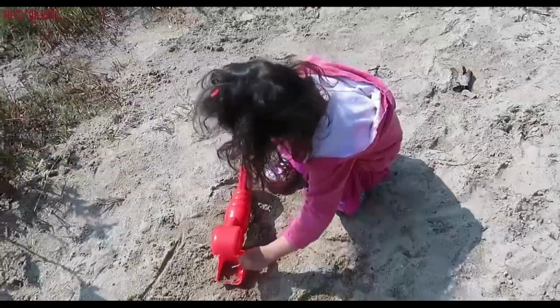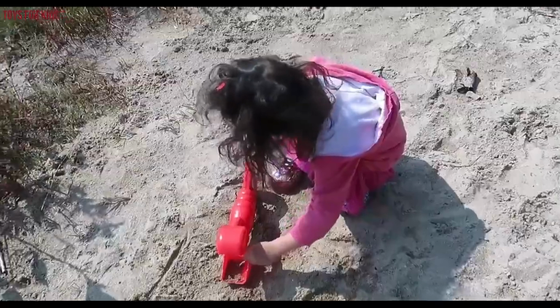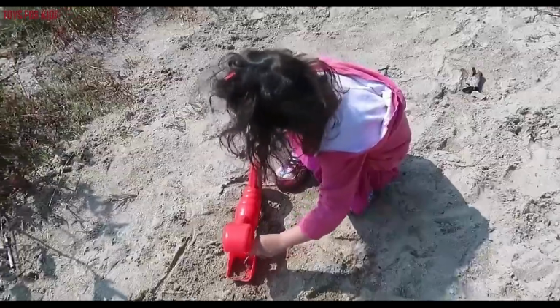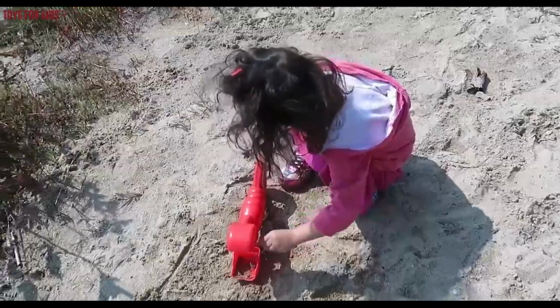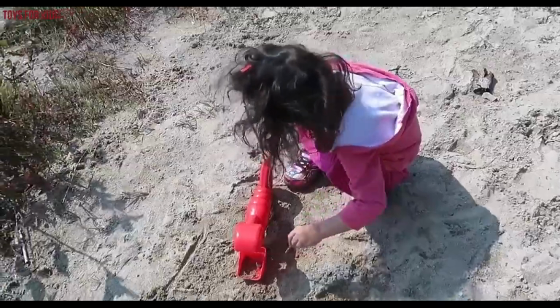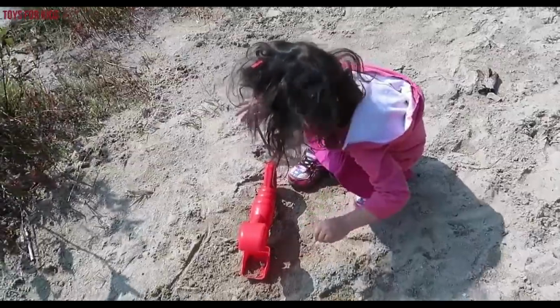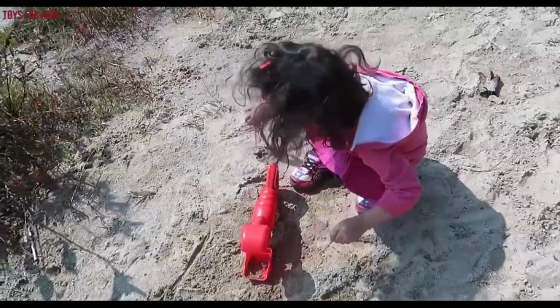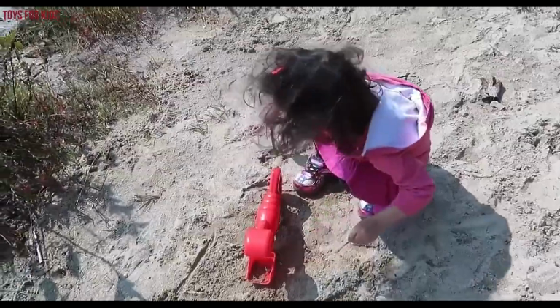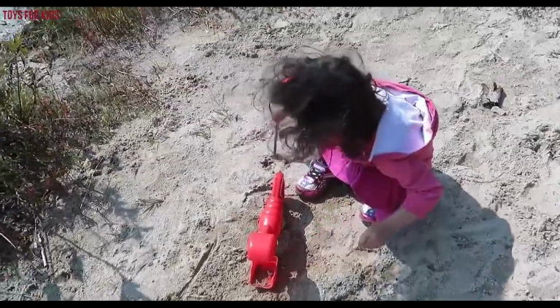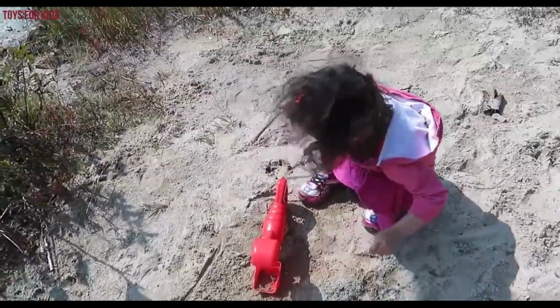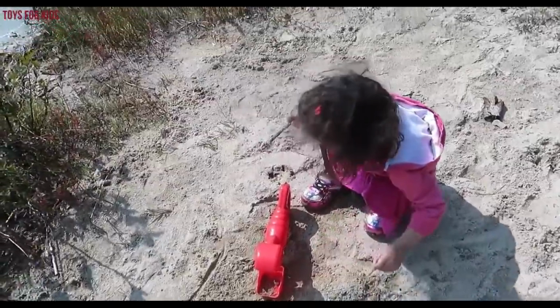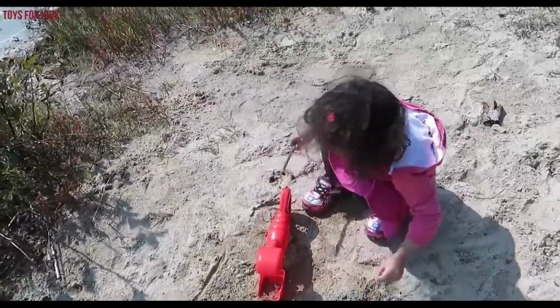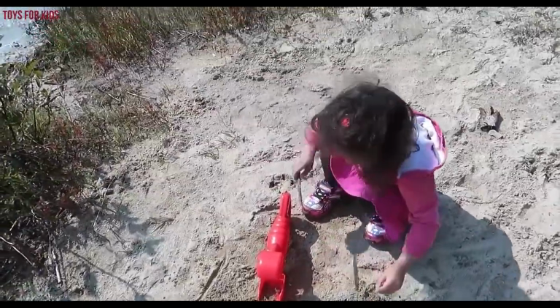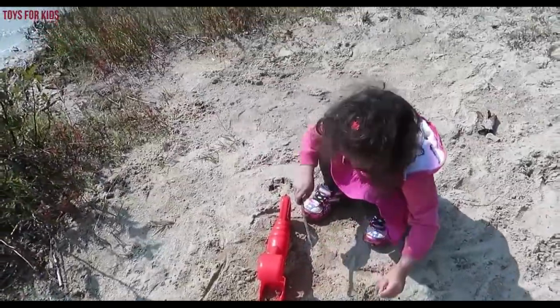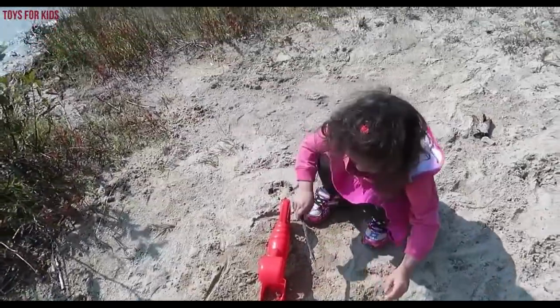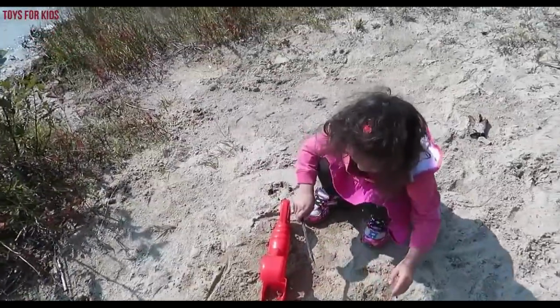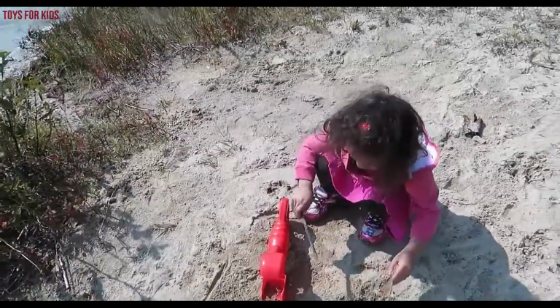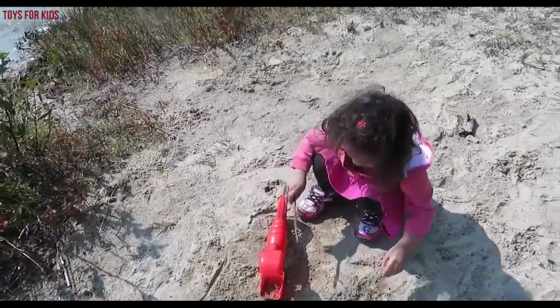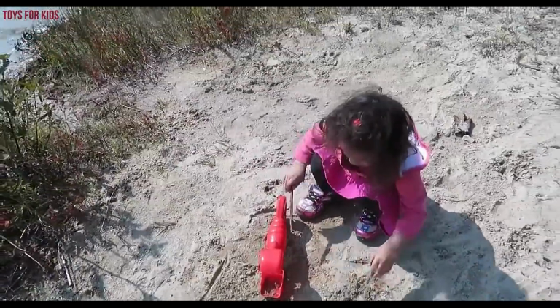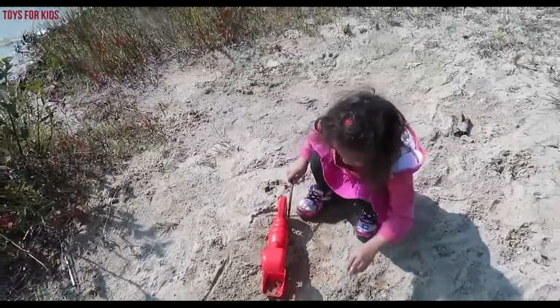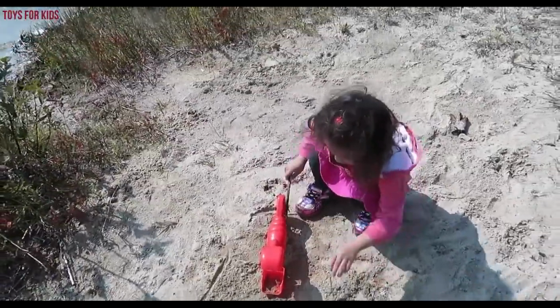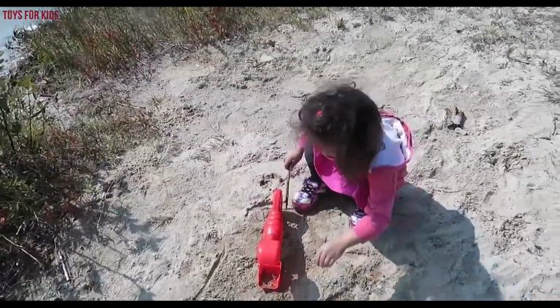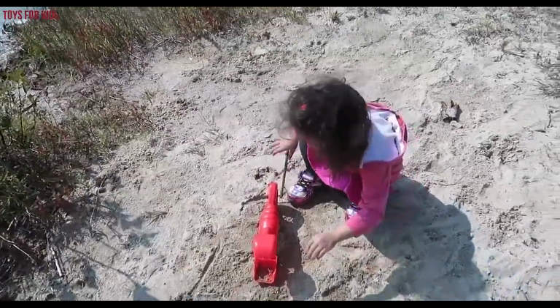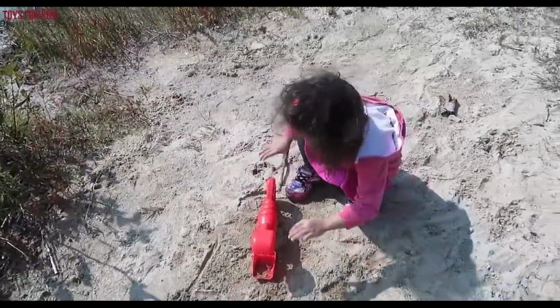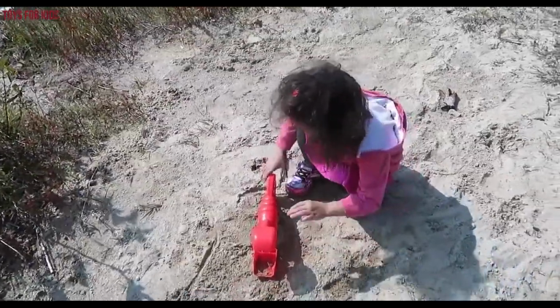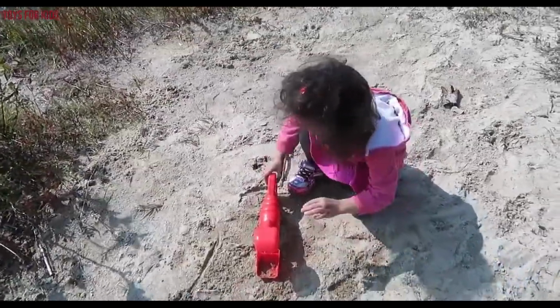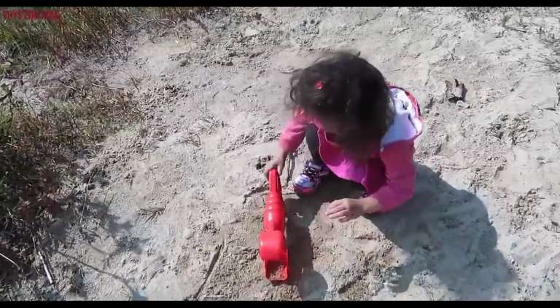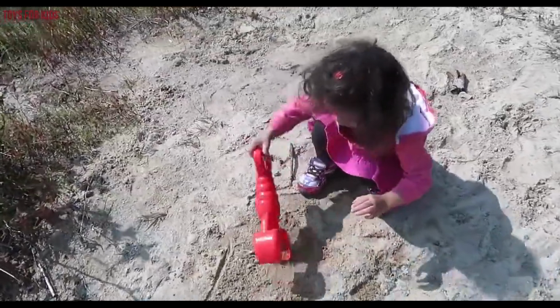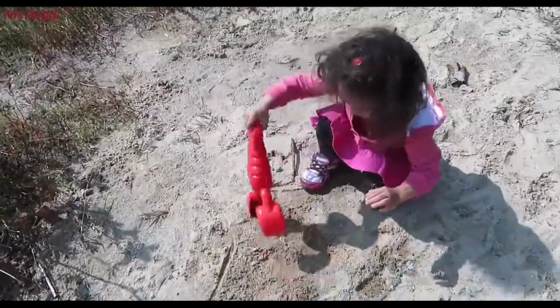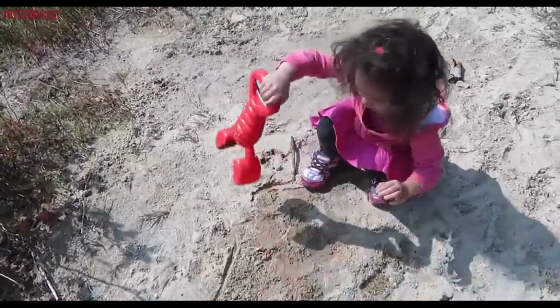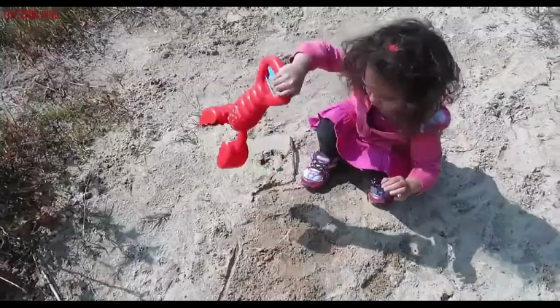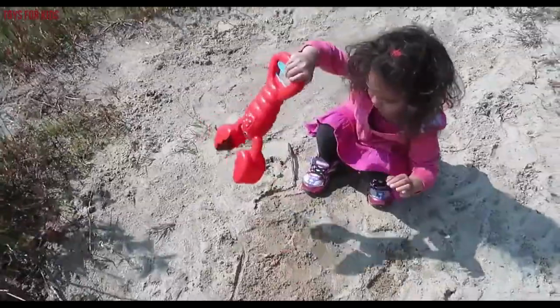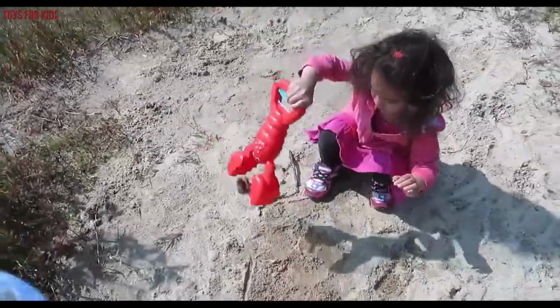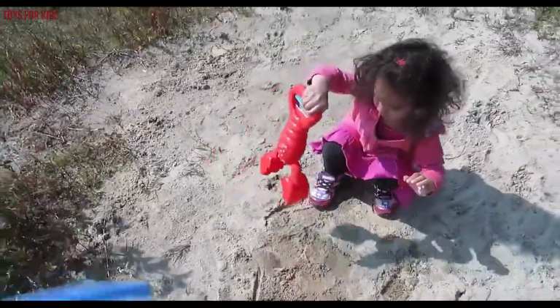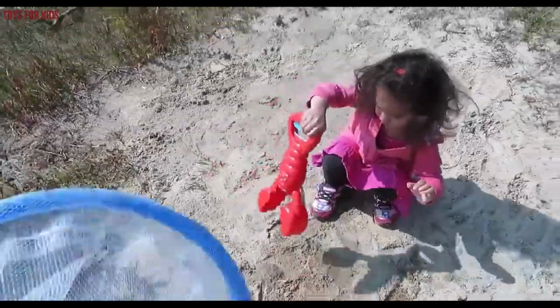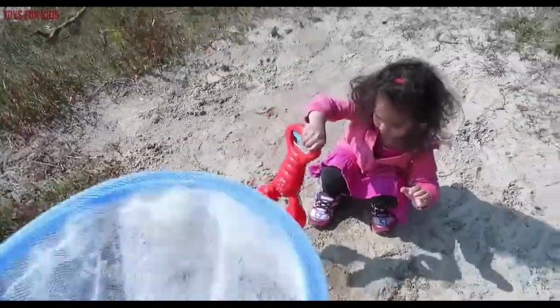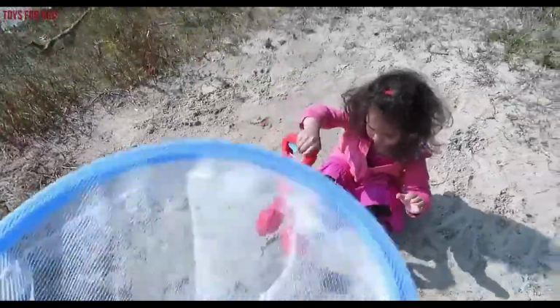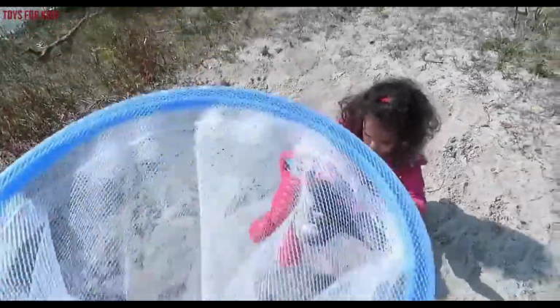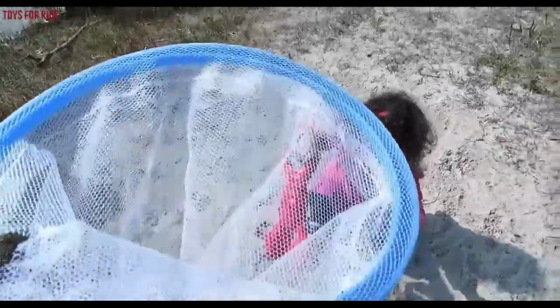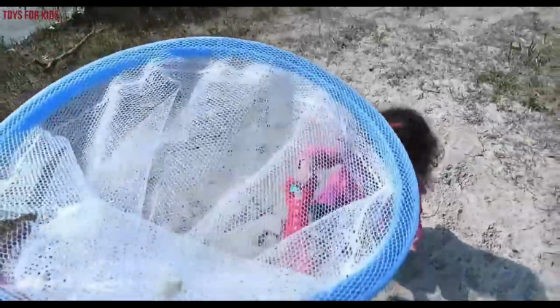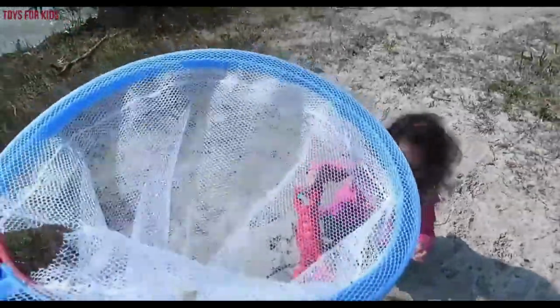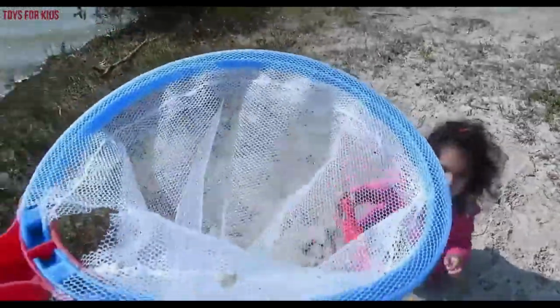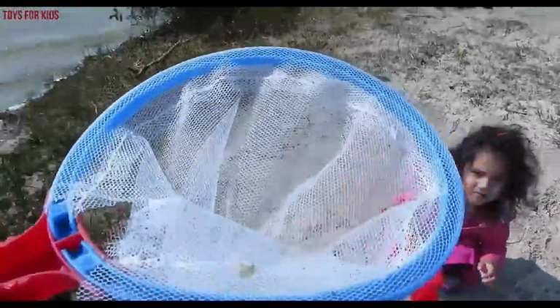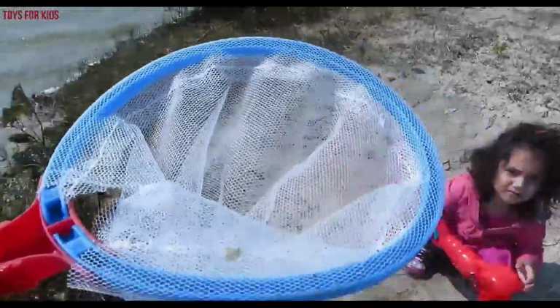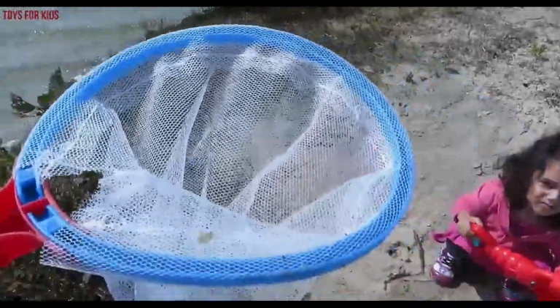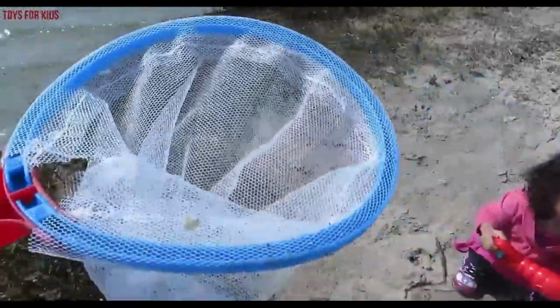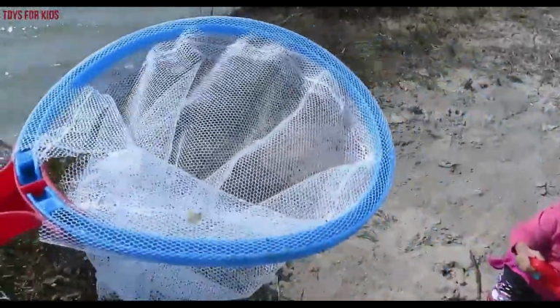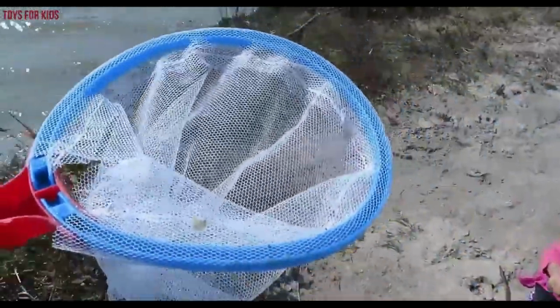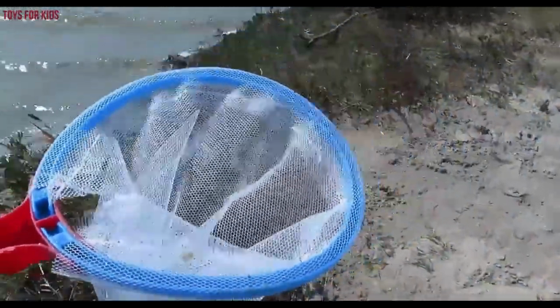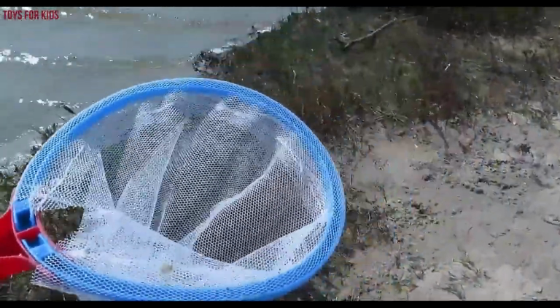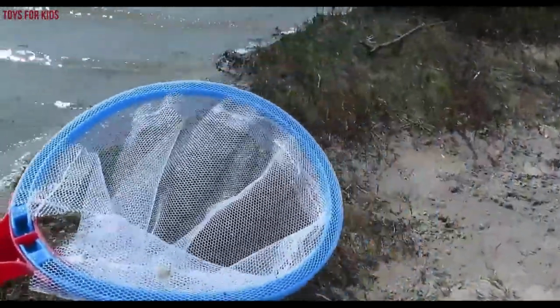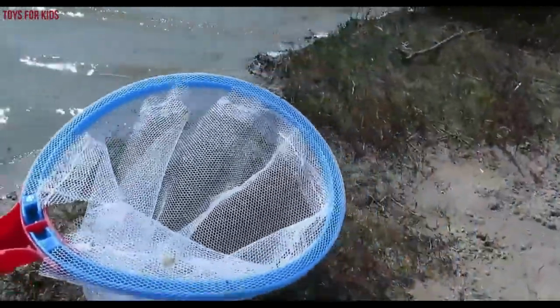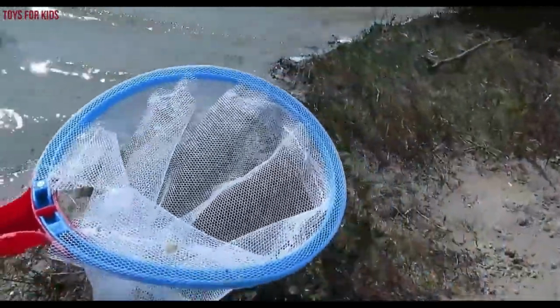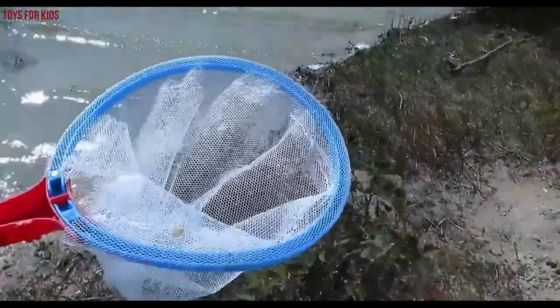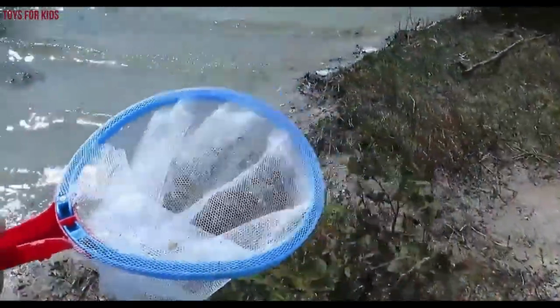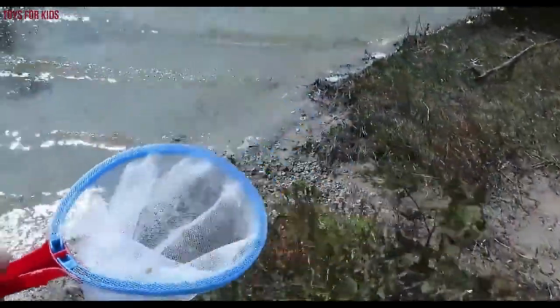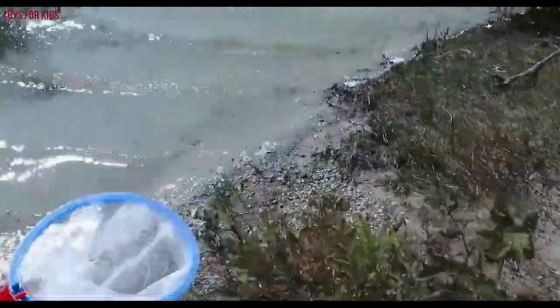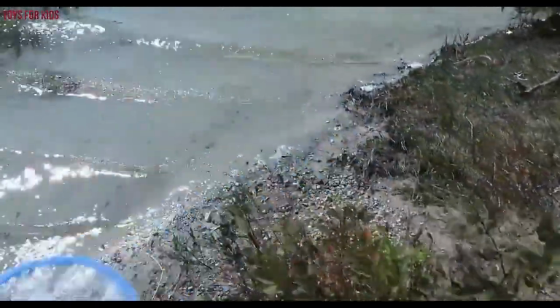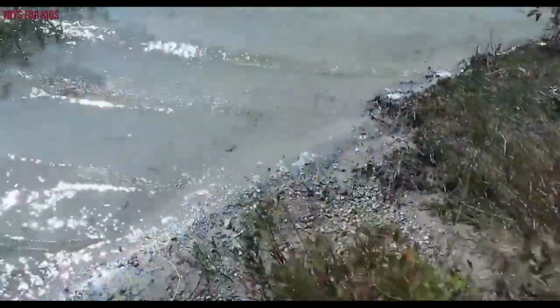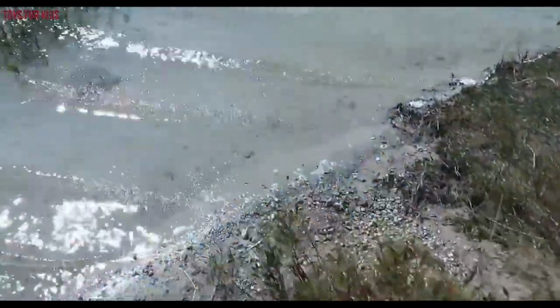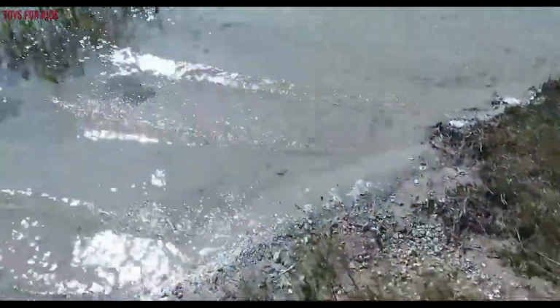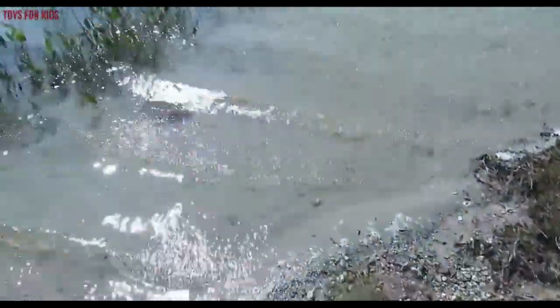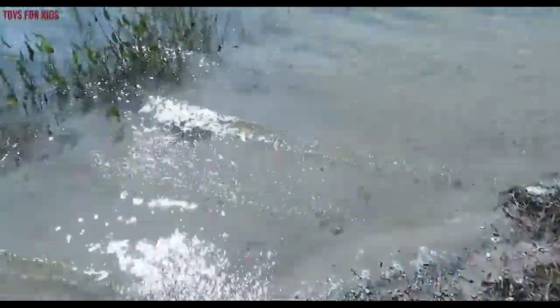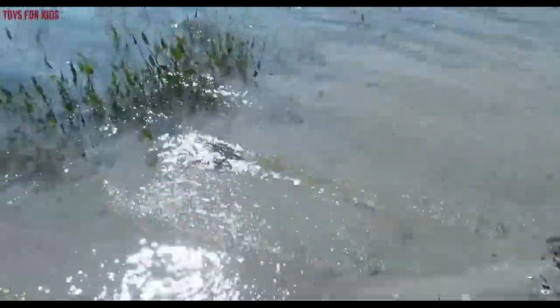Hello kids, today we're going to catch some sea animals. We have this net and we're going to get in the water. Let's get started.